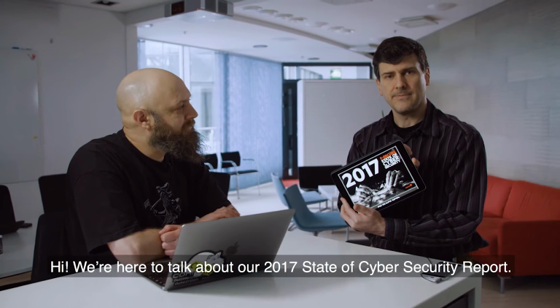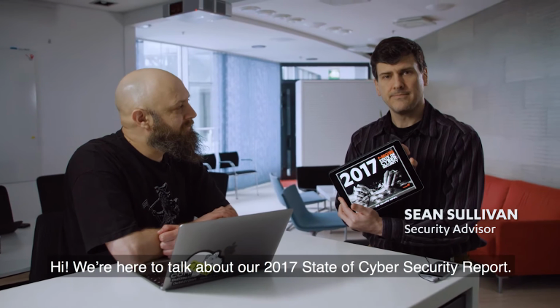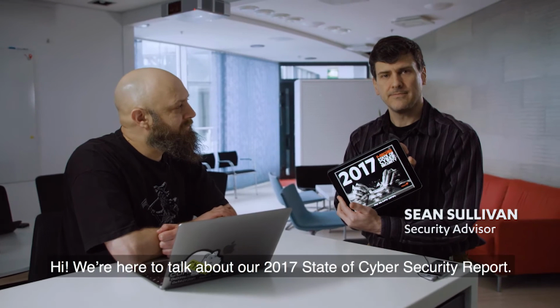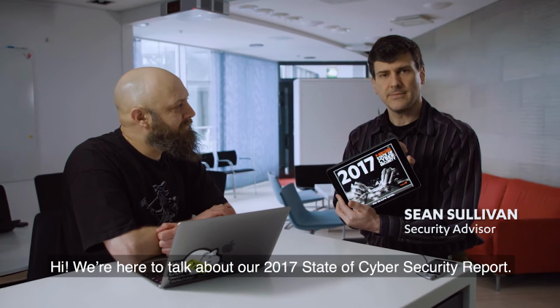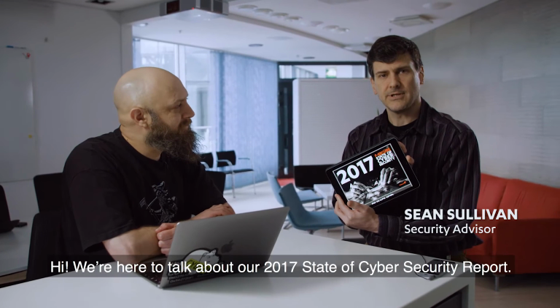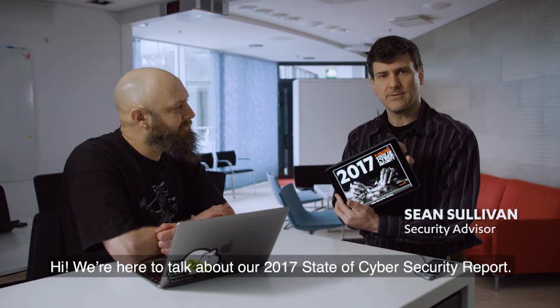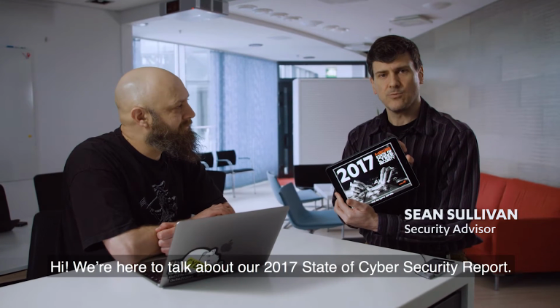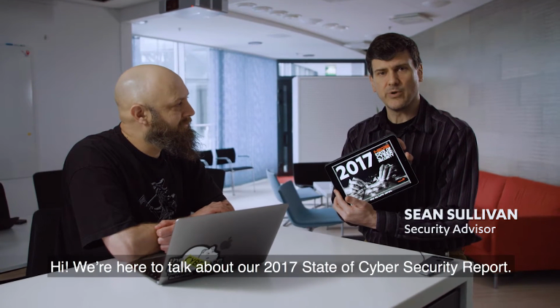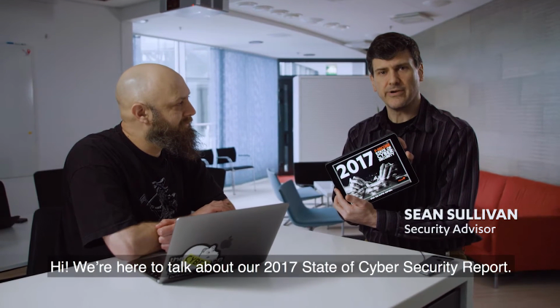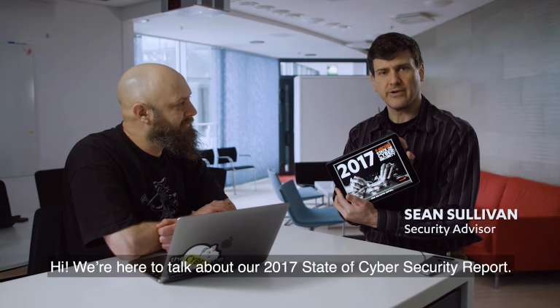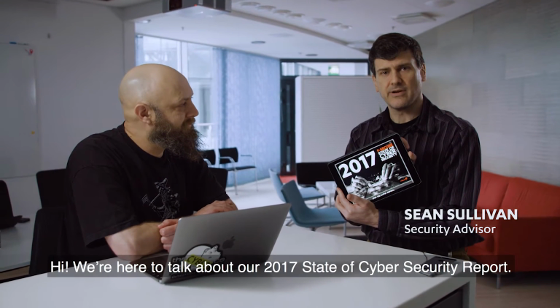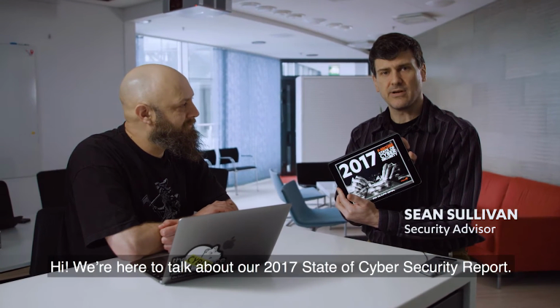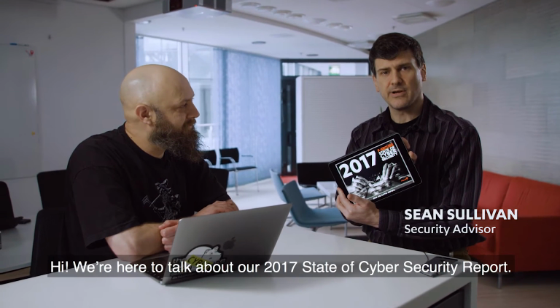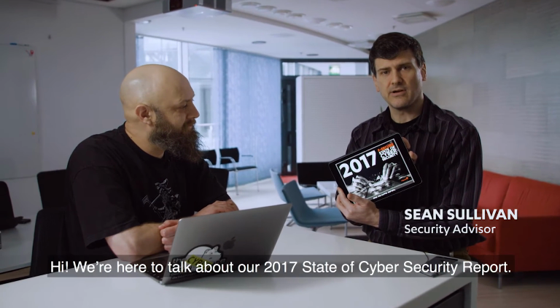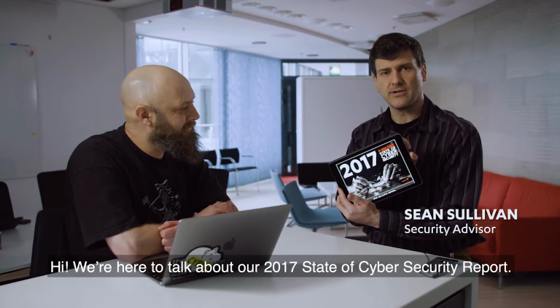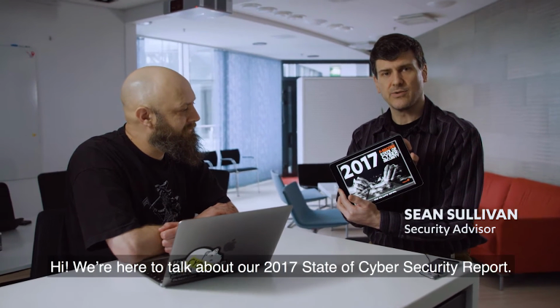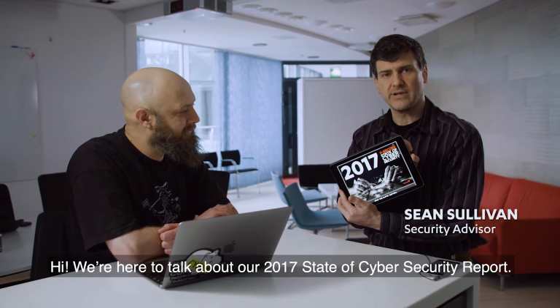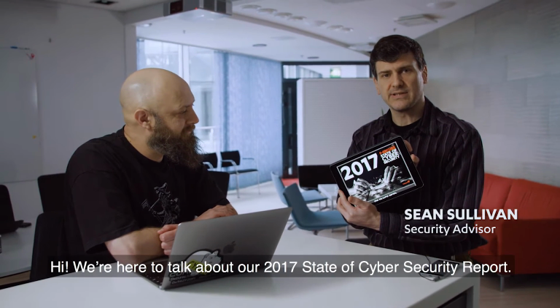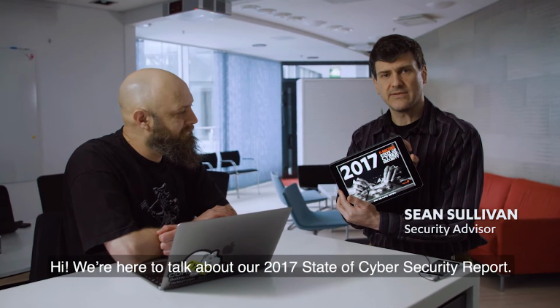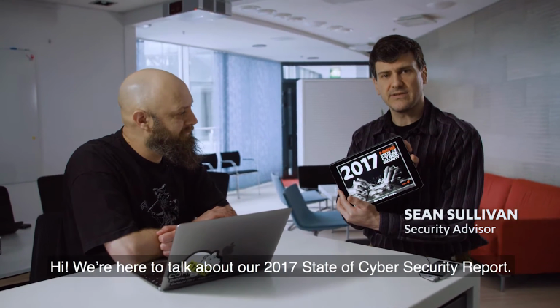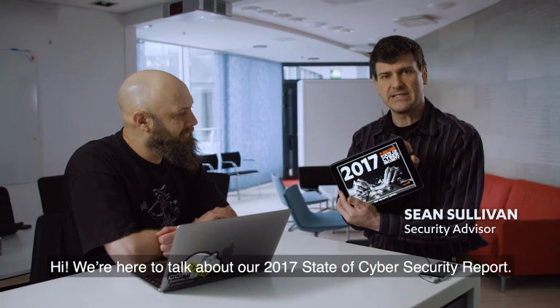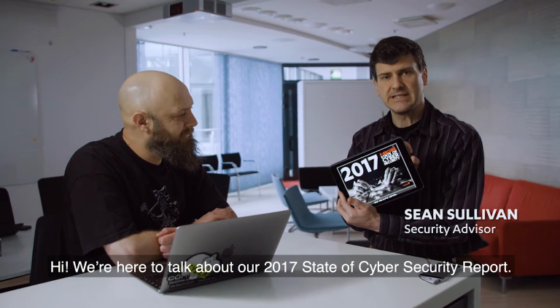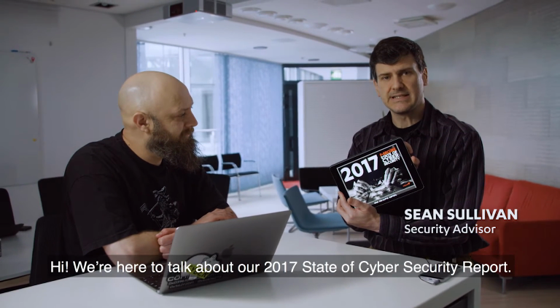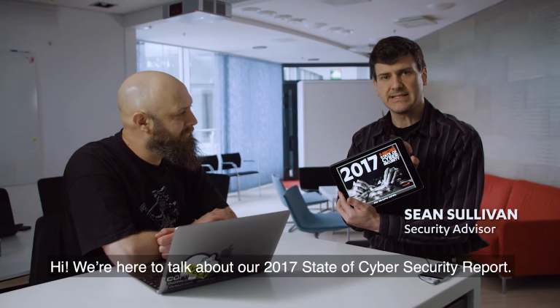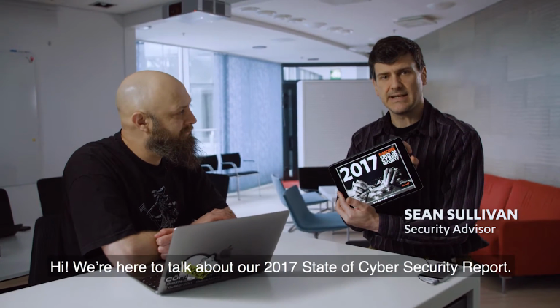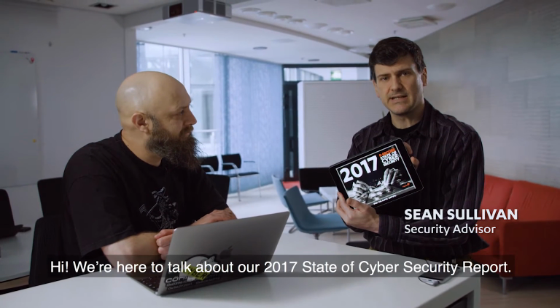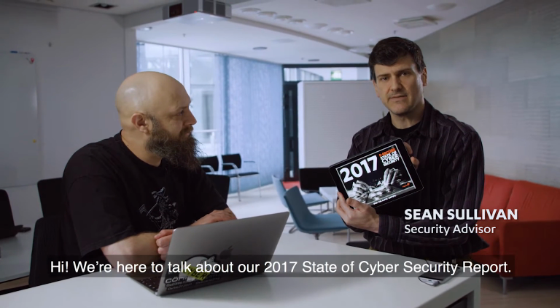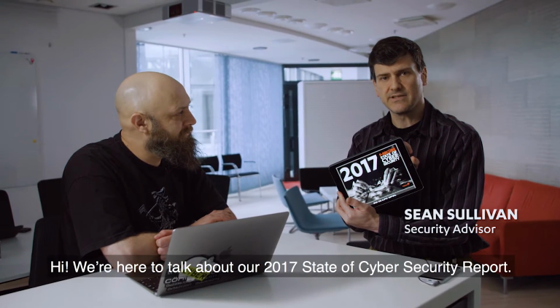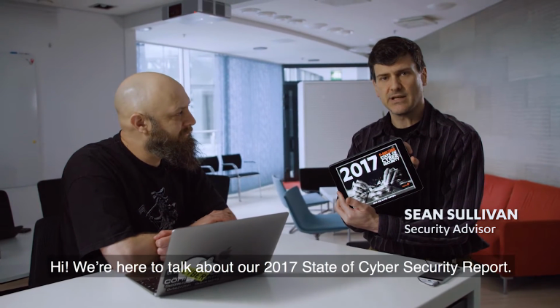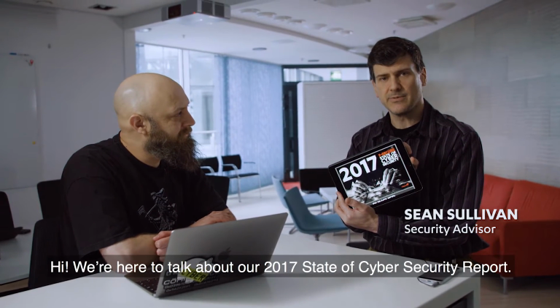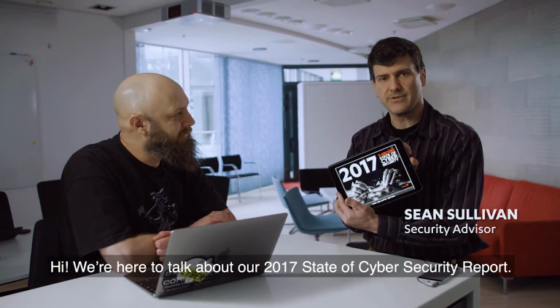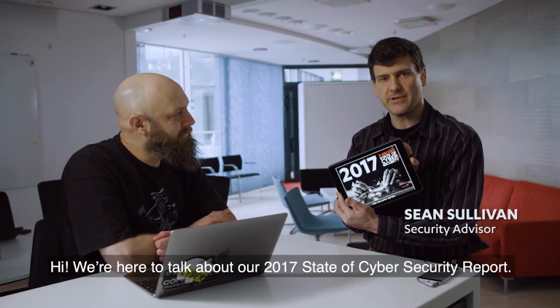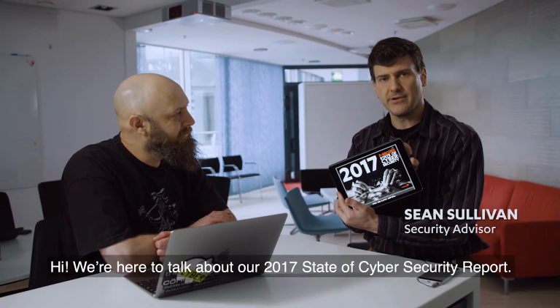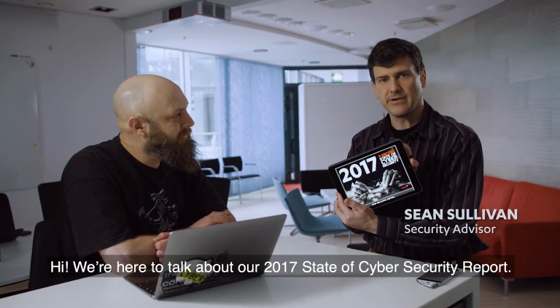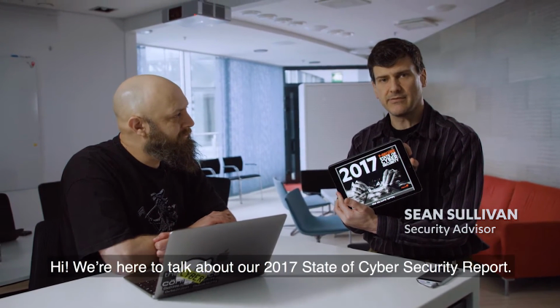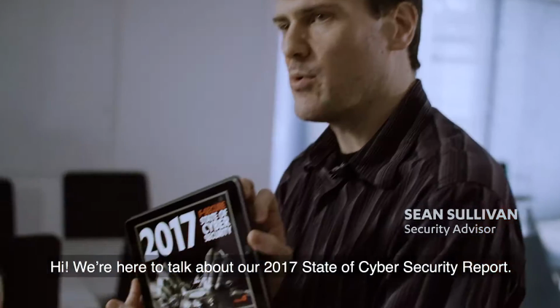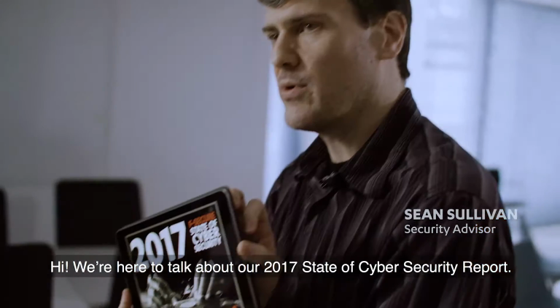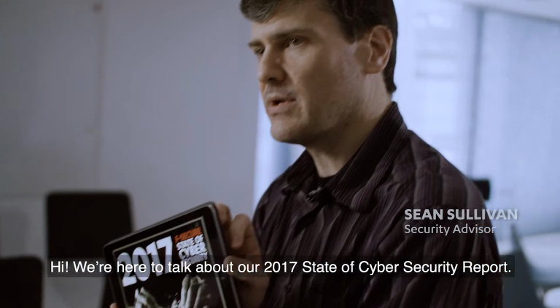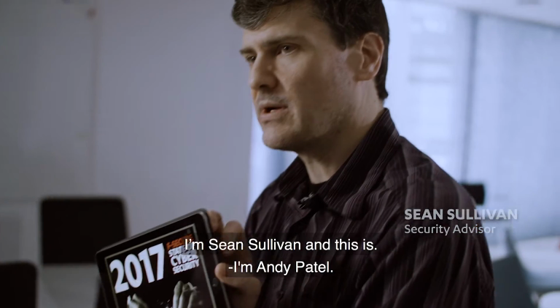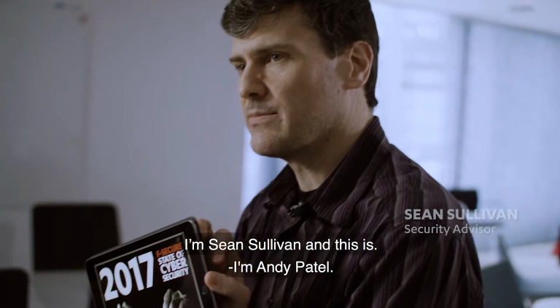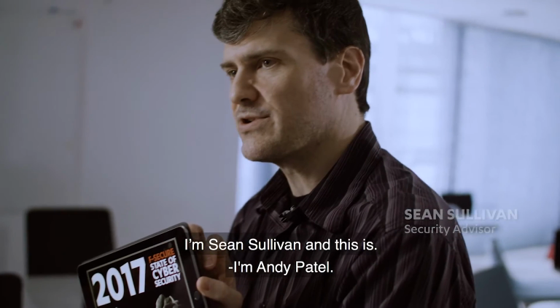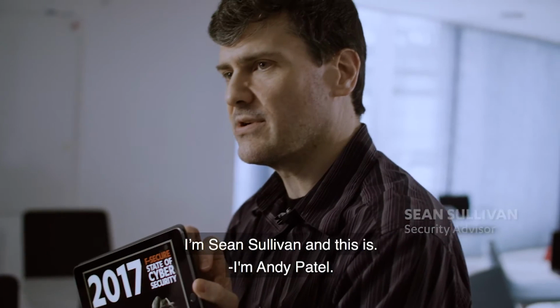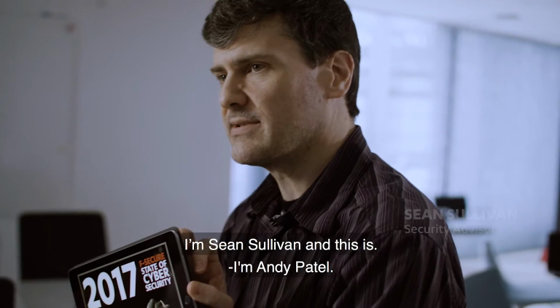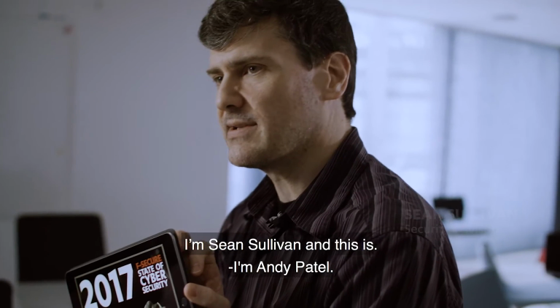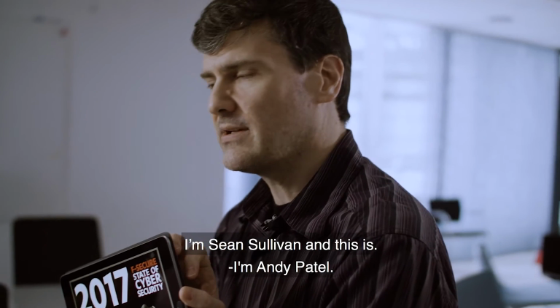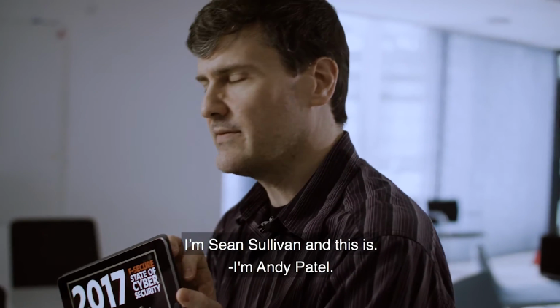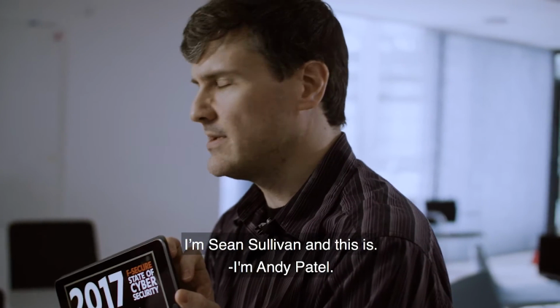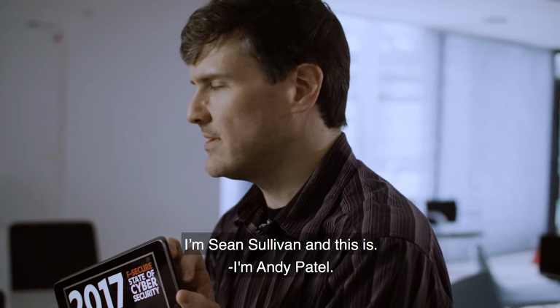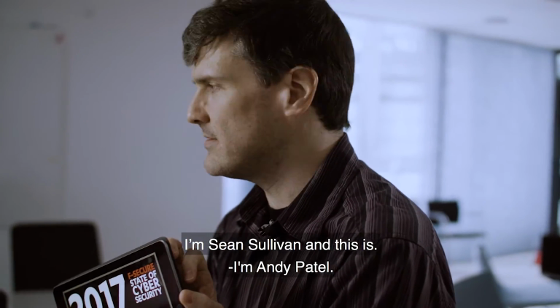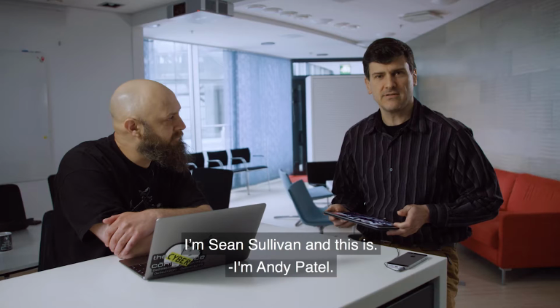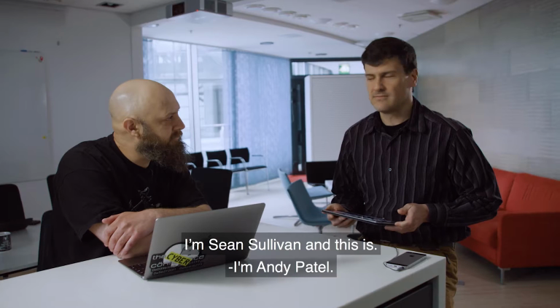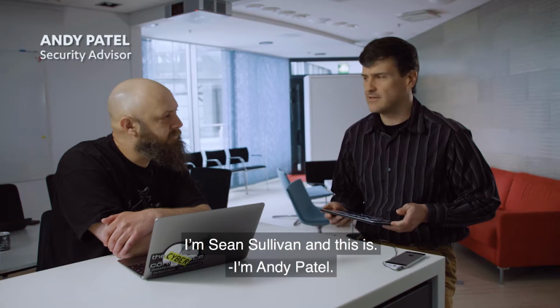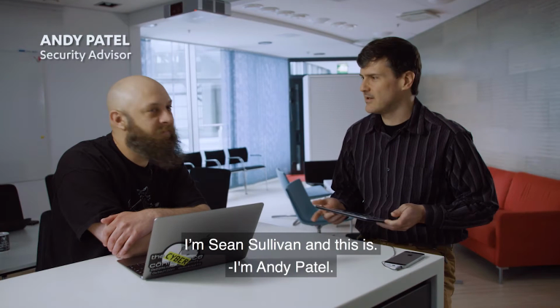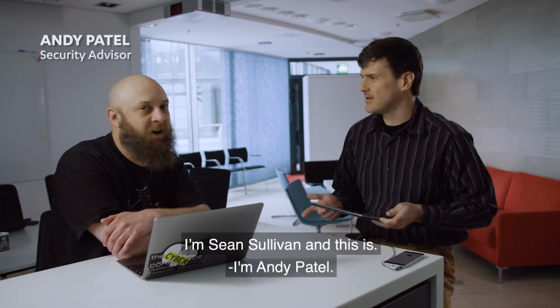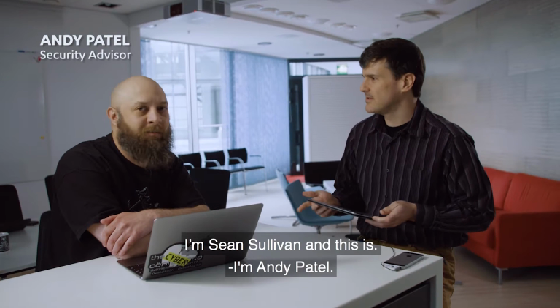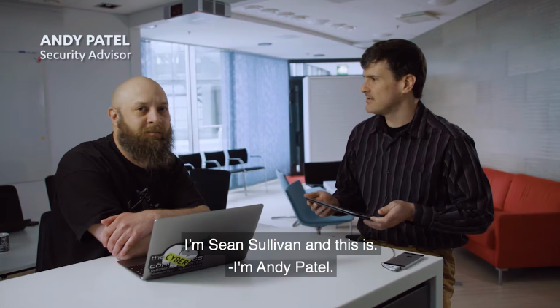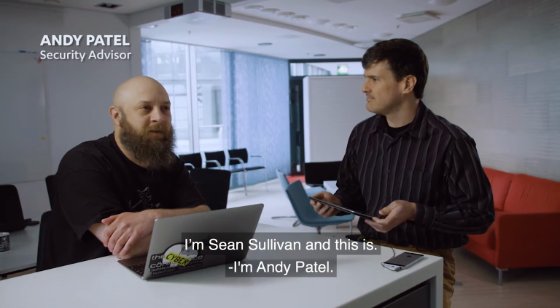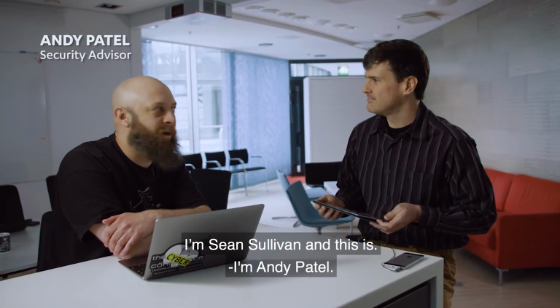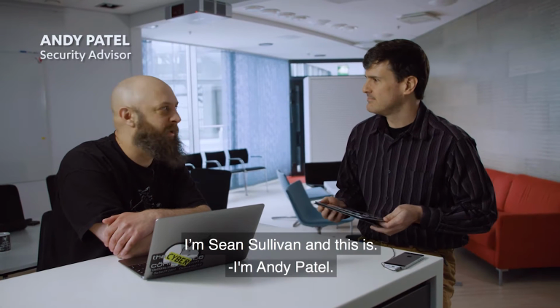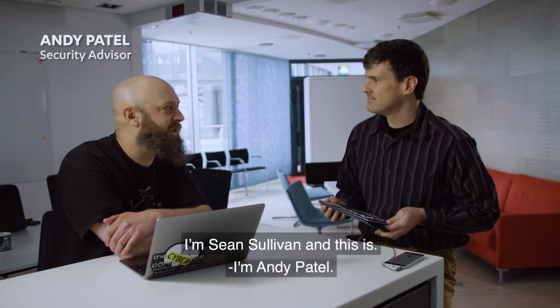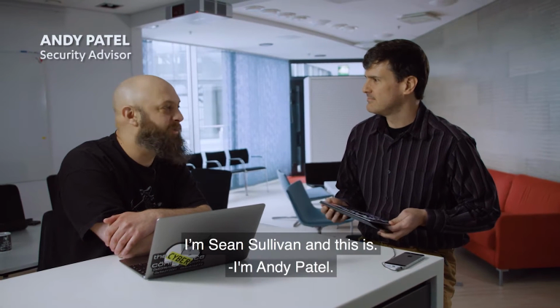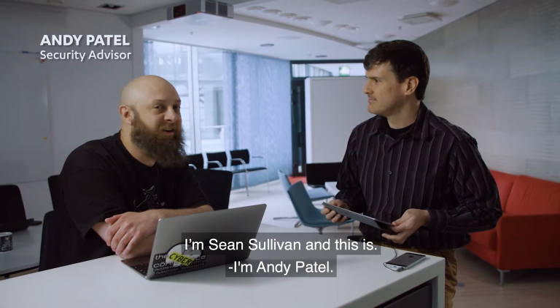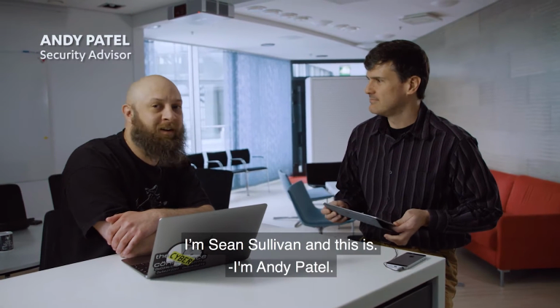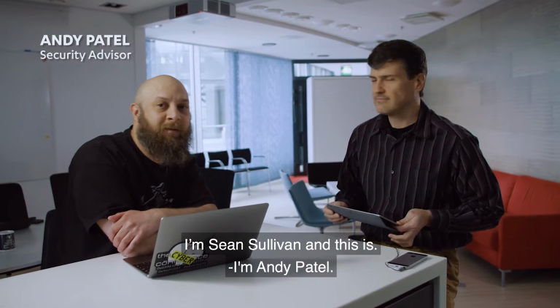Hi, we're here to talk about our 2017 State of Cybersecurity Report. I'm Sean Sullivan, and this is... Hi, I'm Andy Patella.